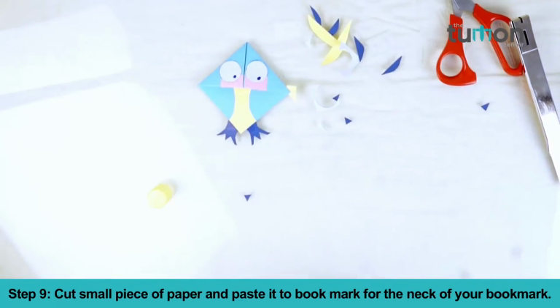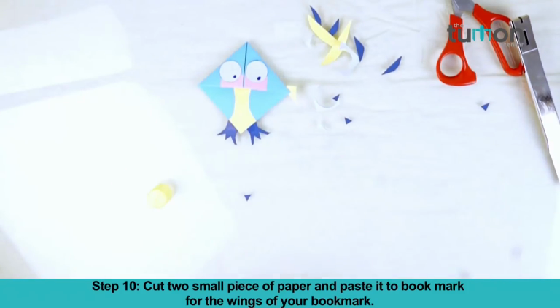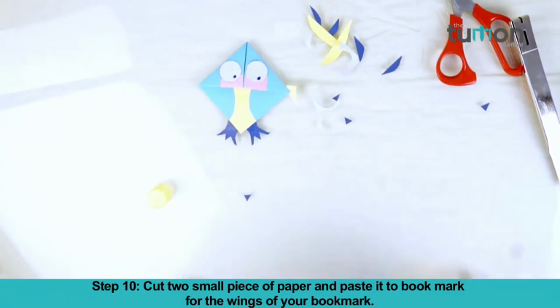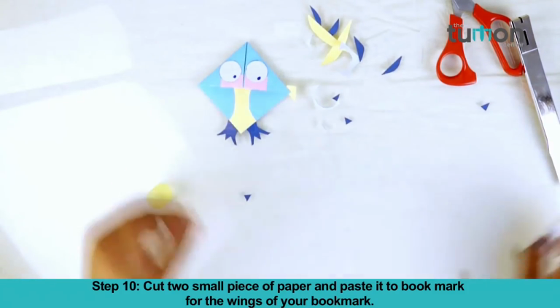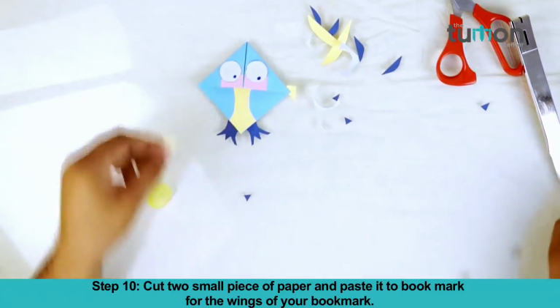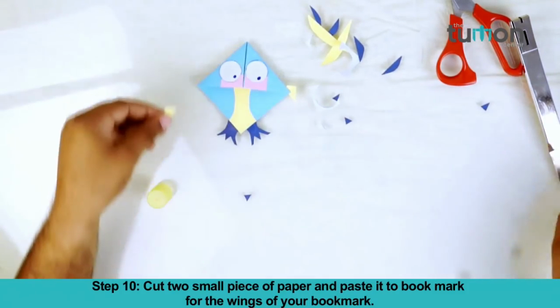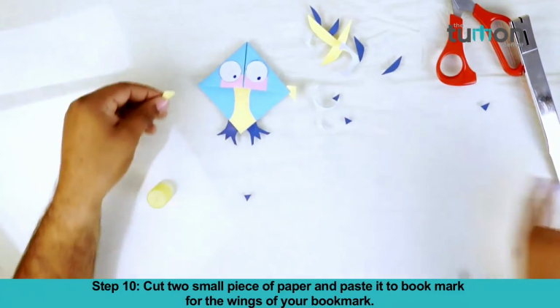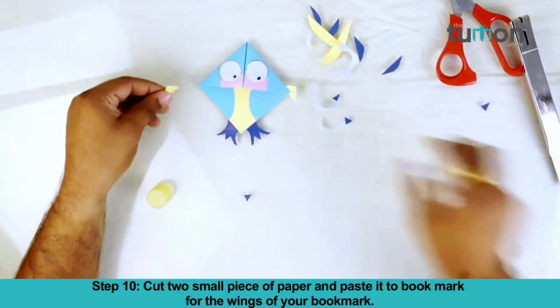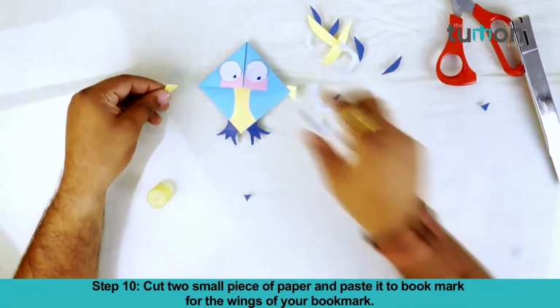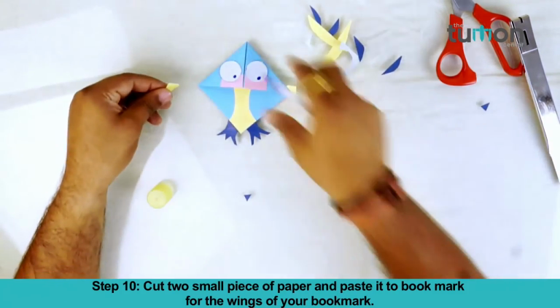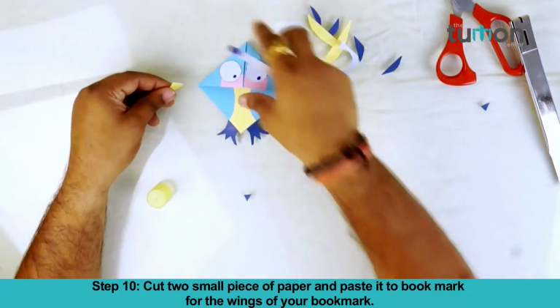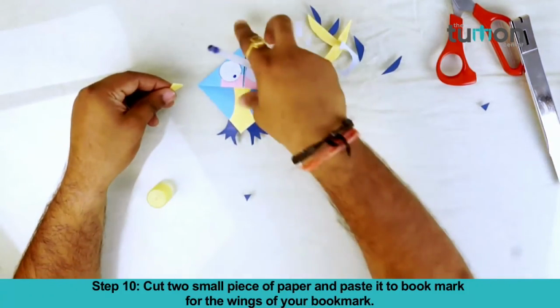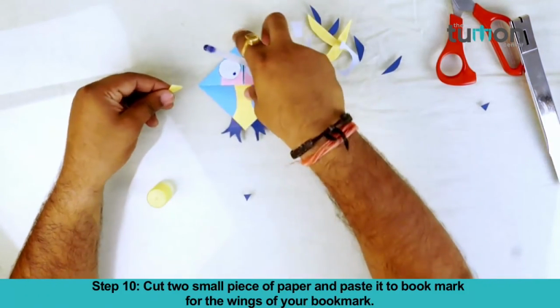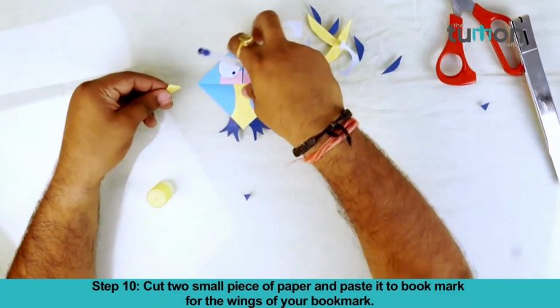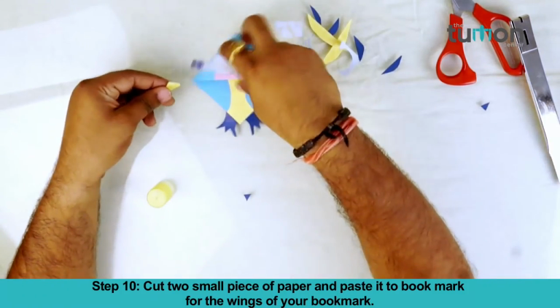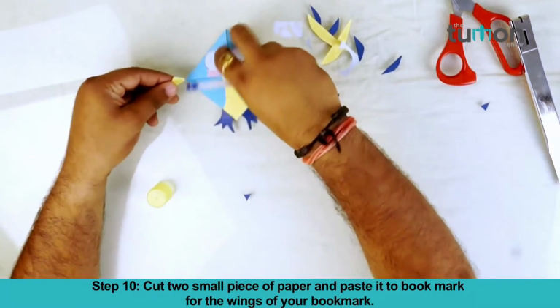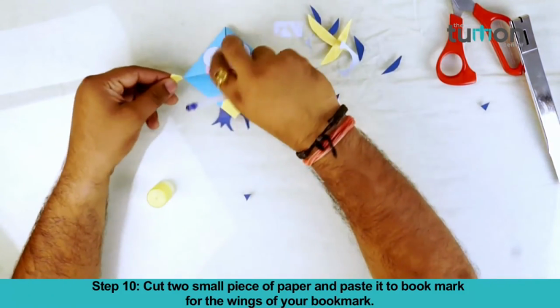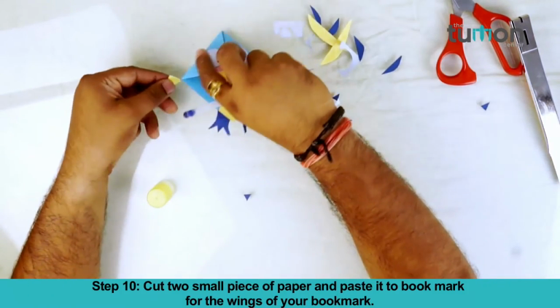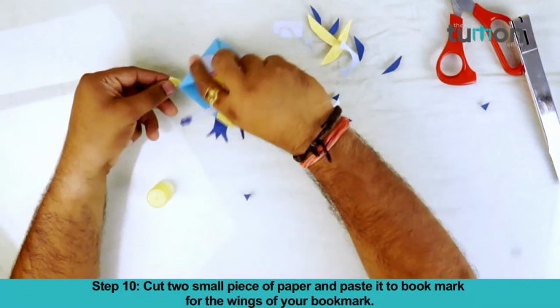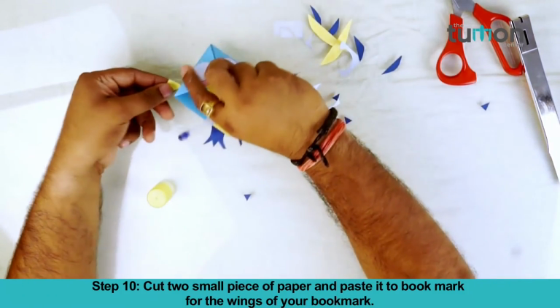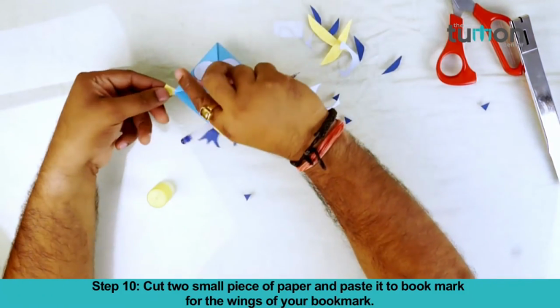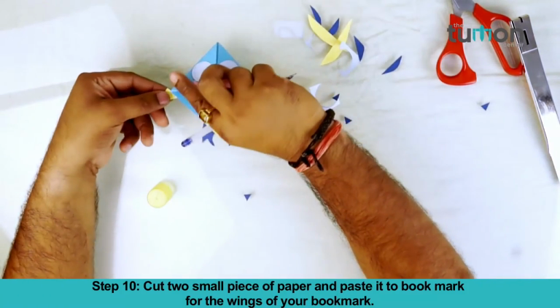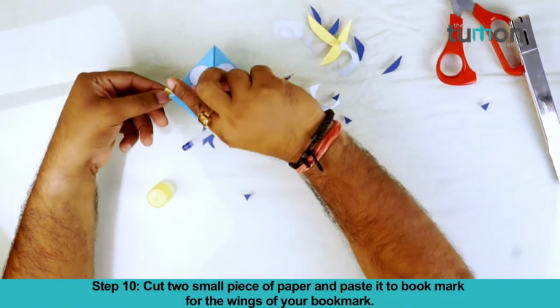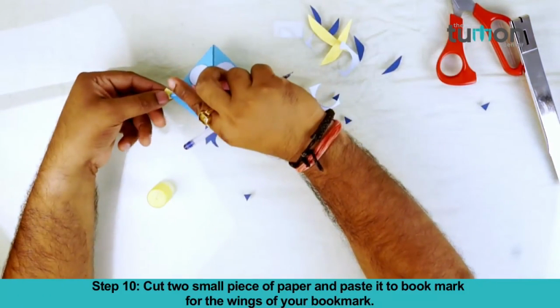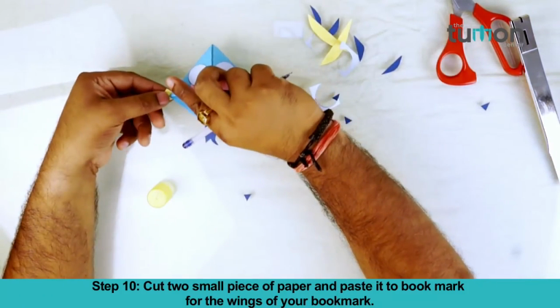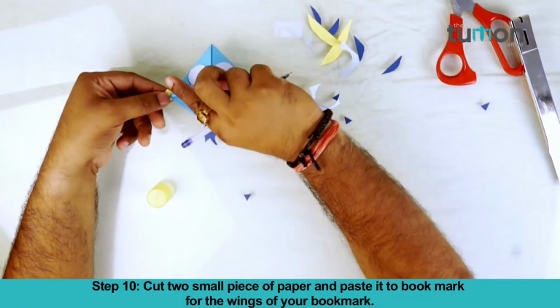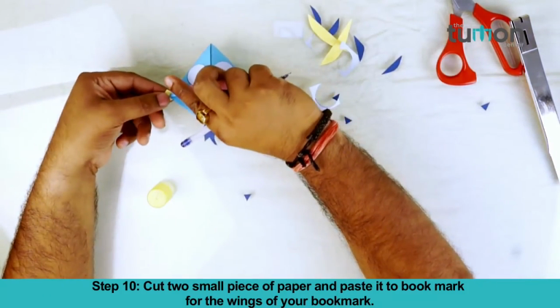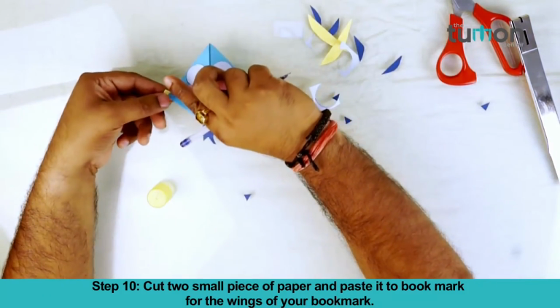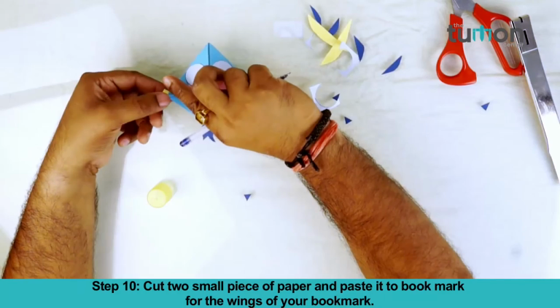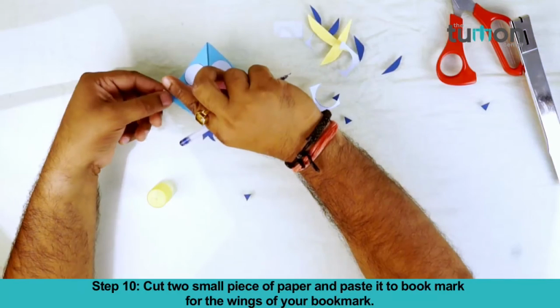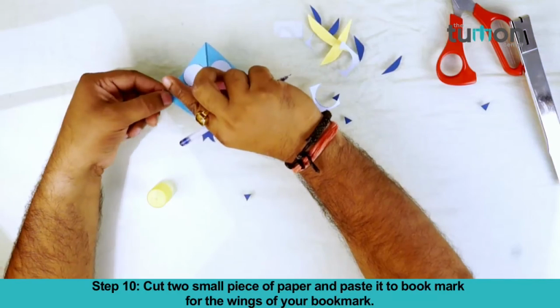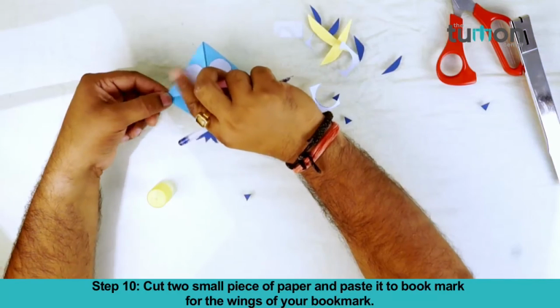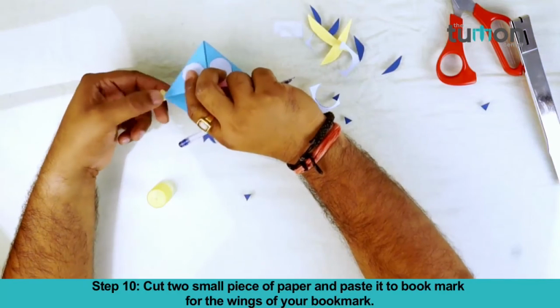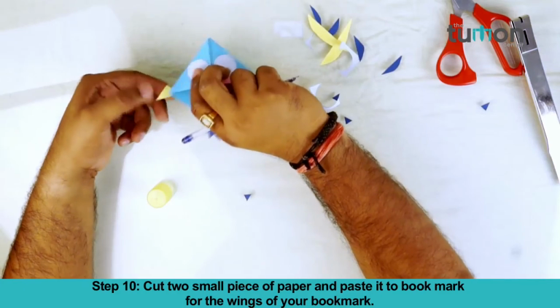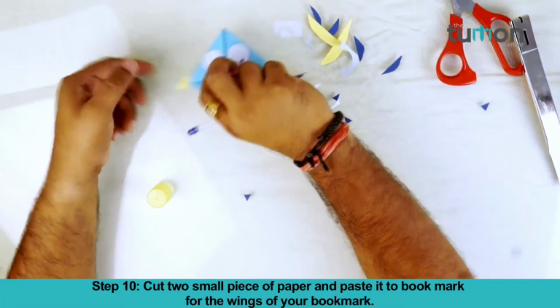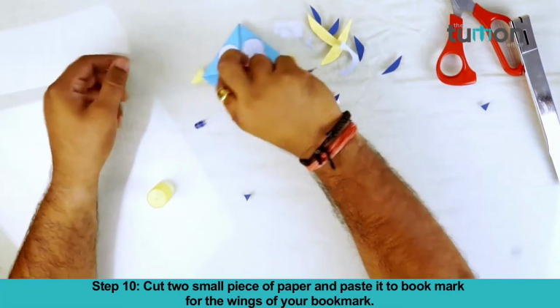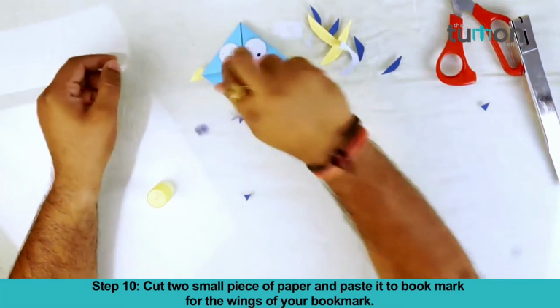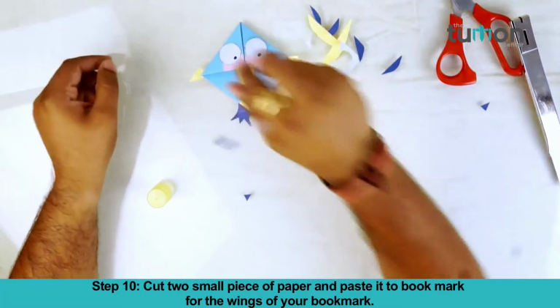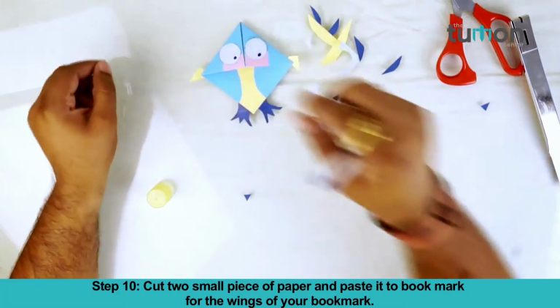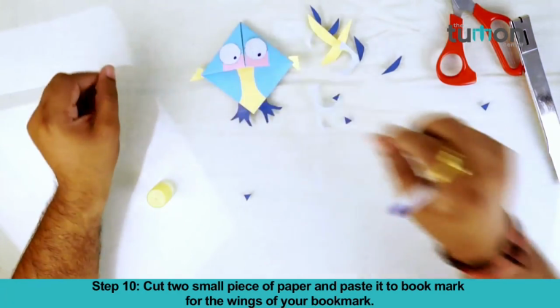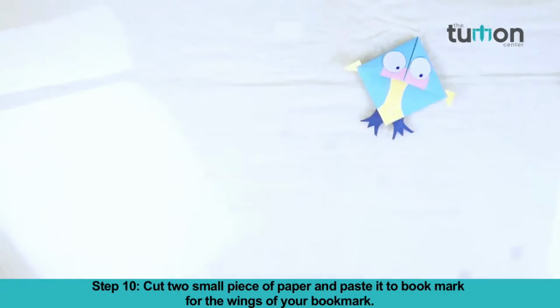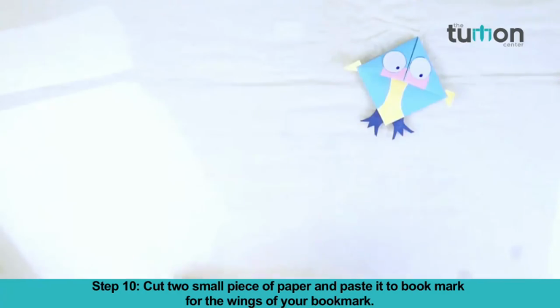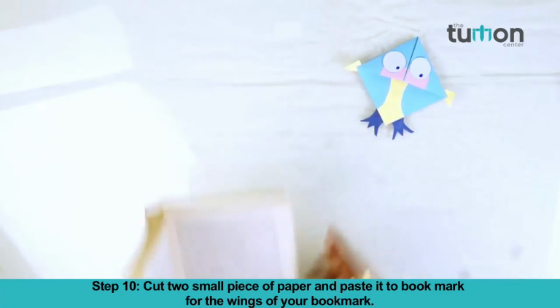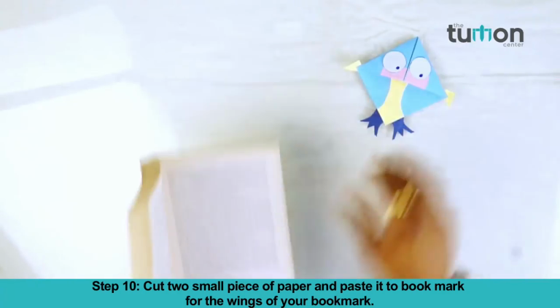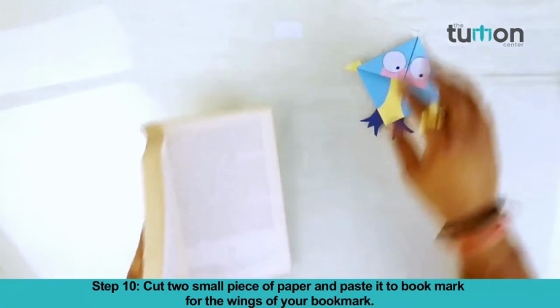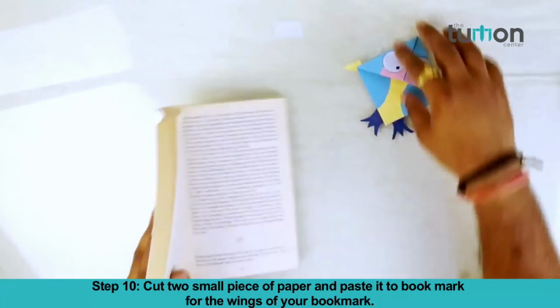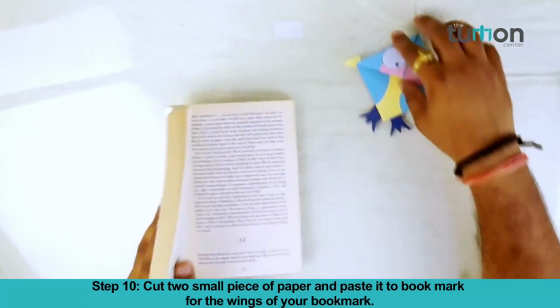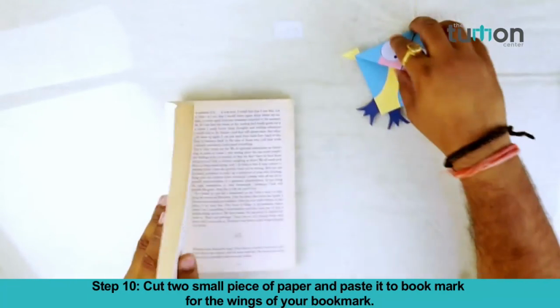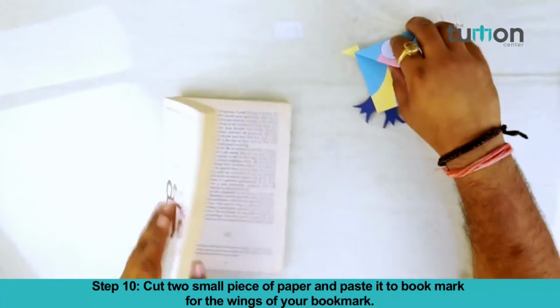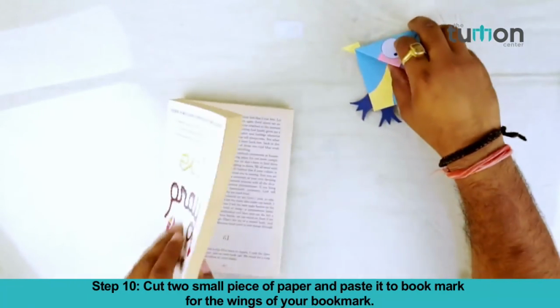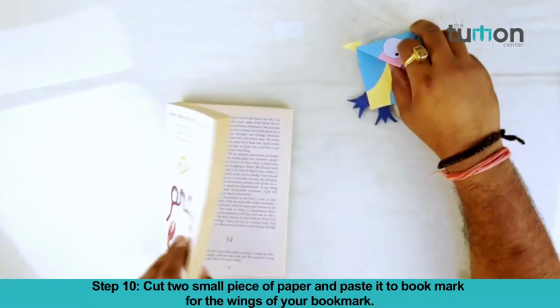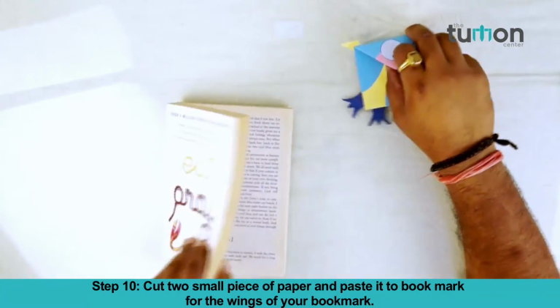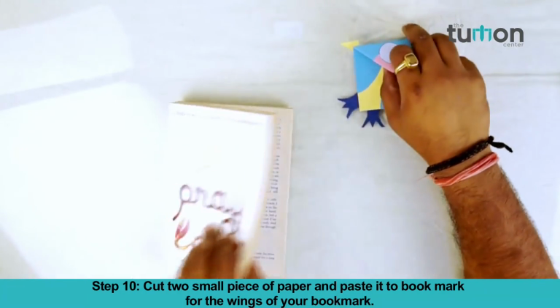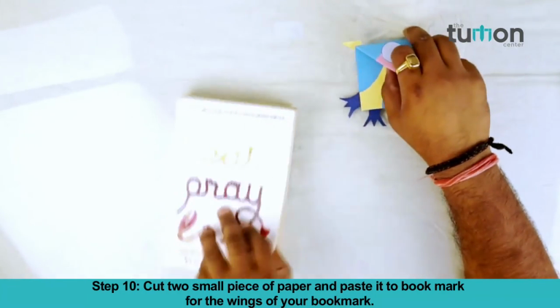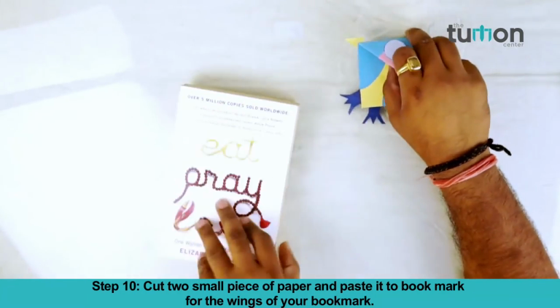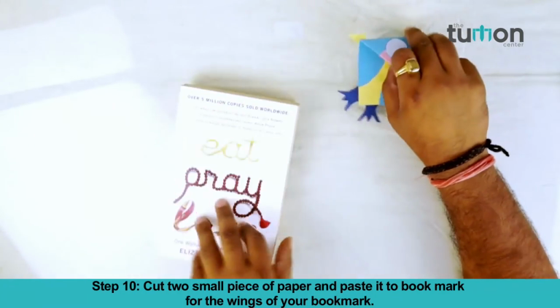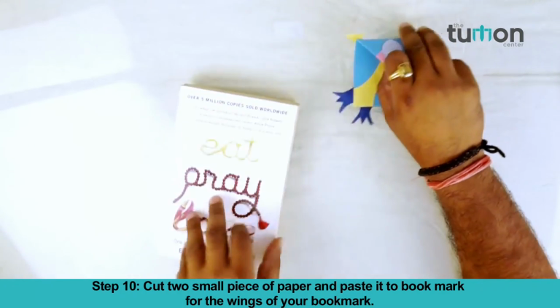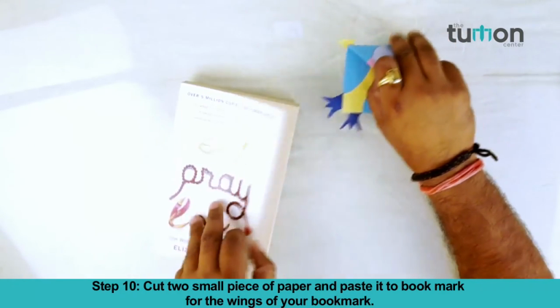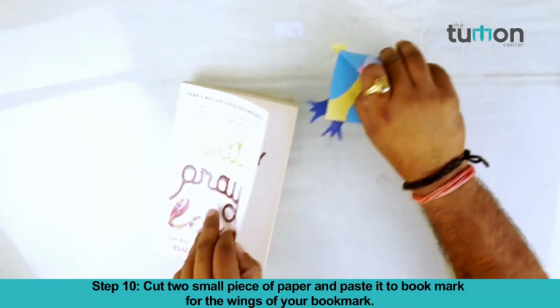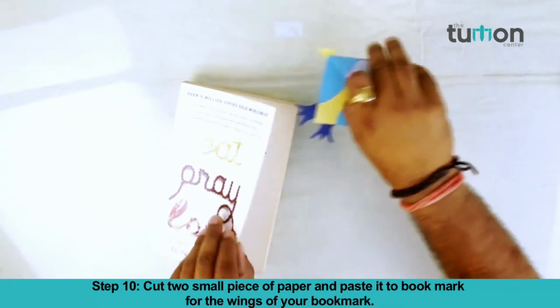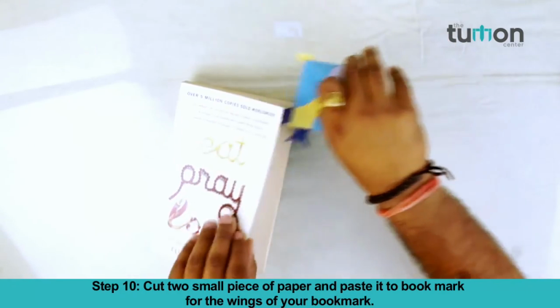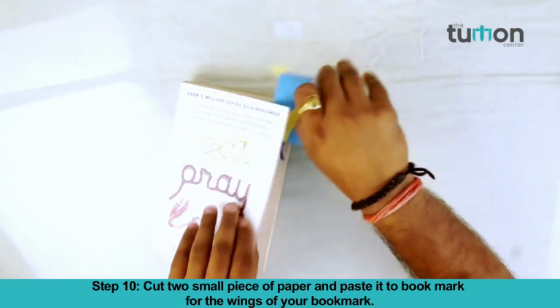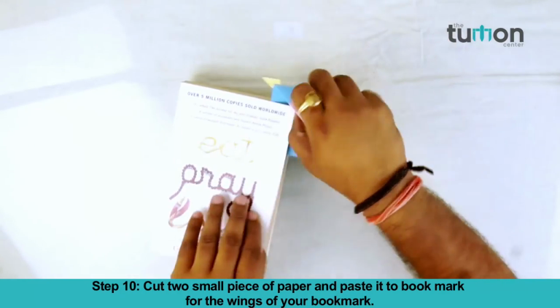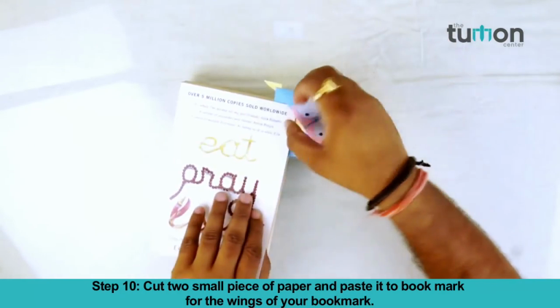Step 10. Cut a small piece of paper and paste it to the bookmark for the wings of your bookmark. Your bookmark is ready.